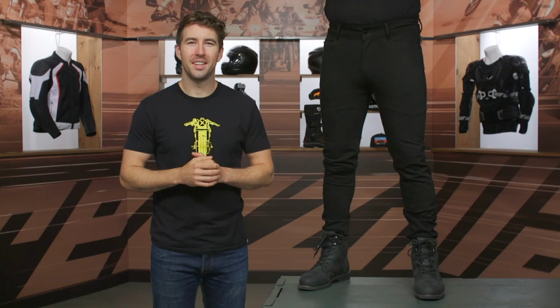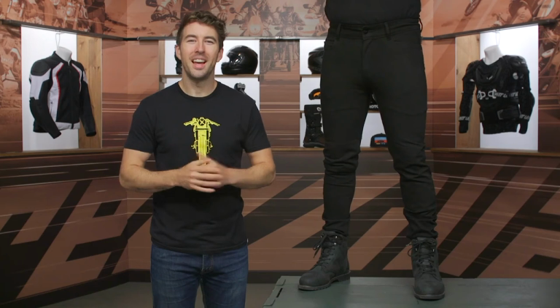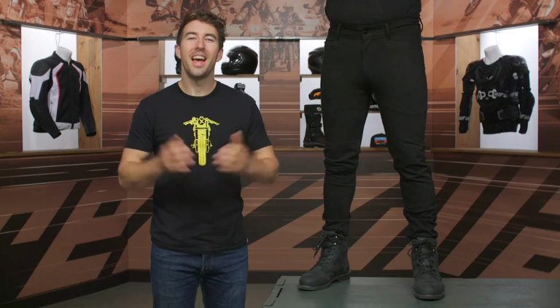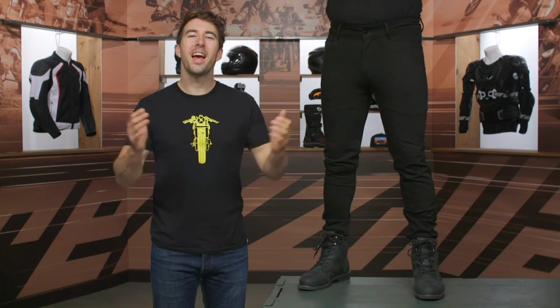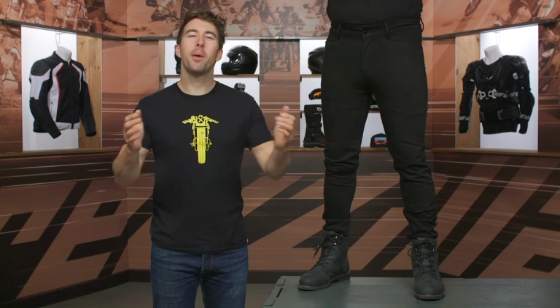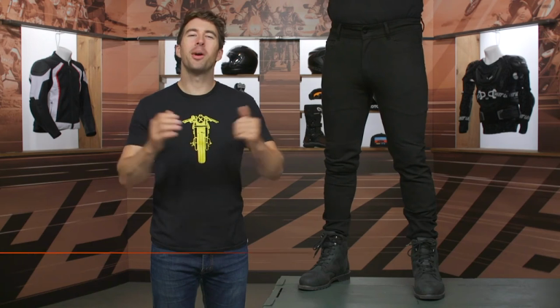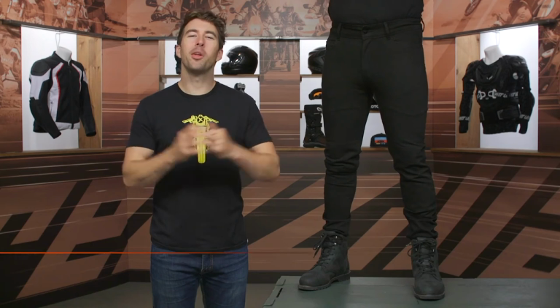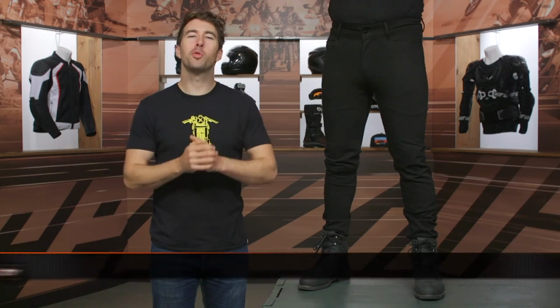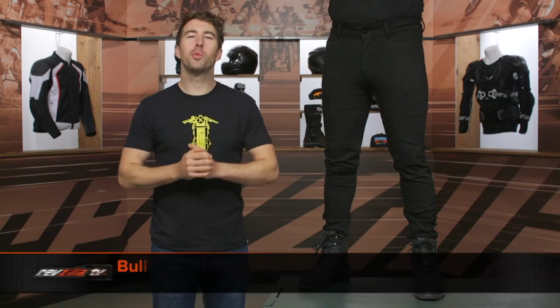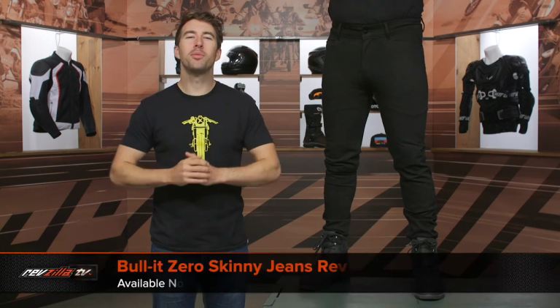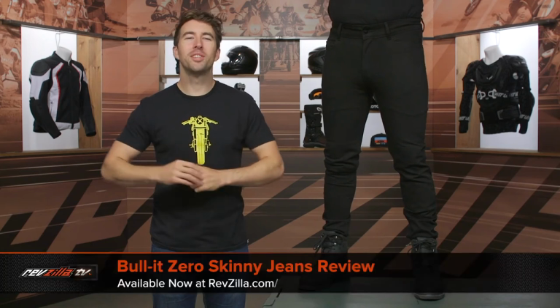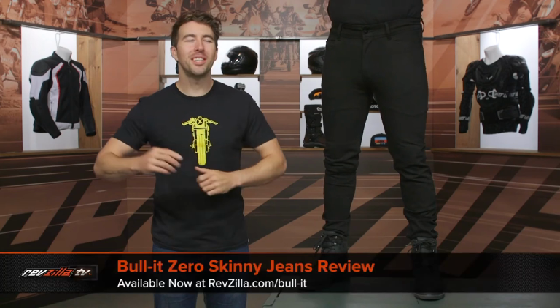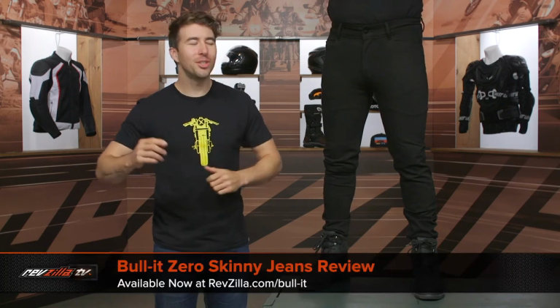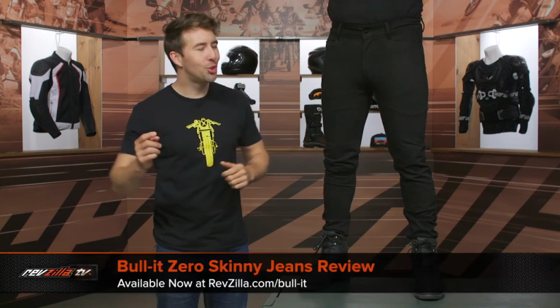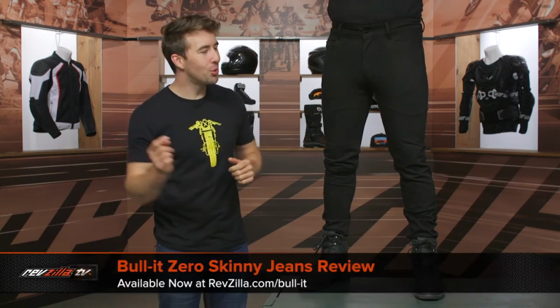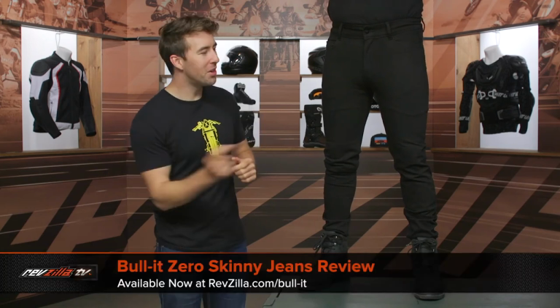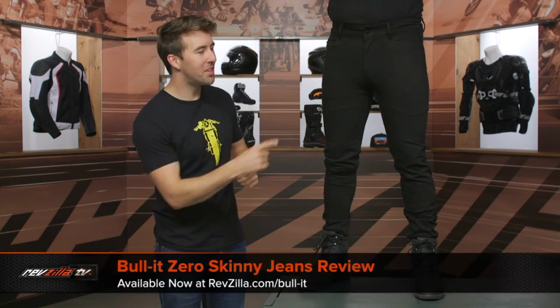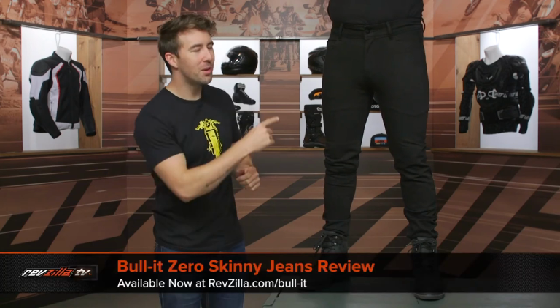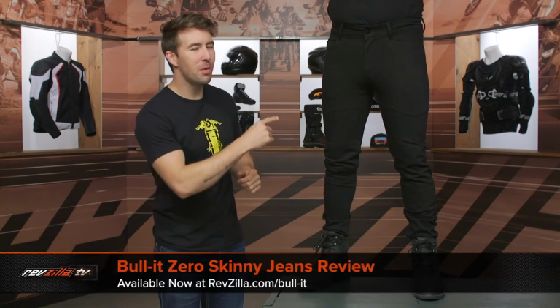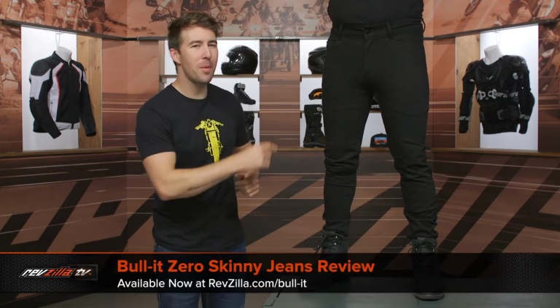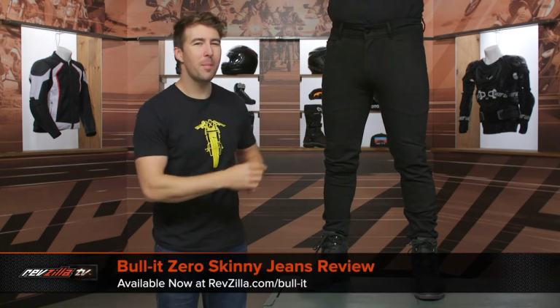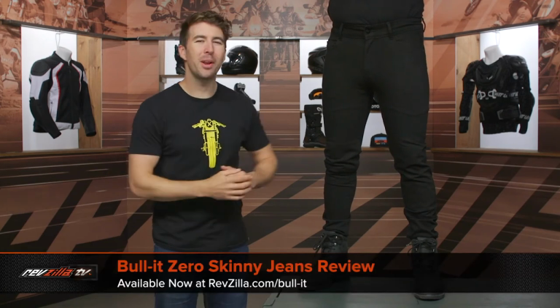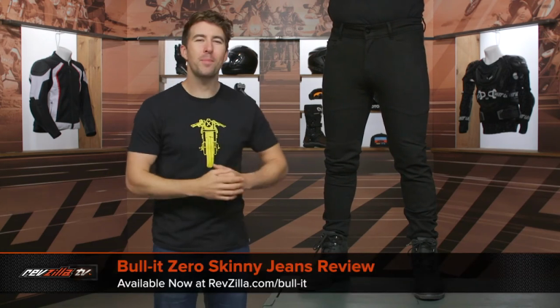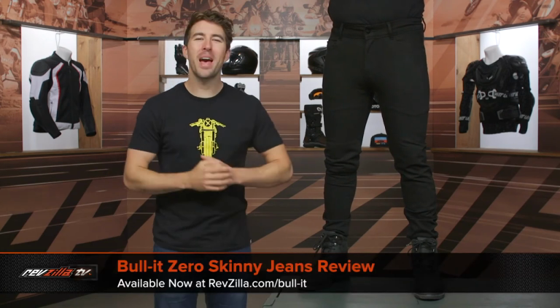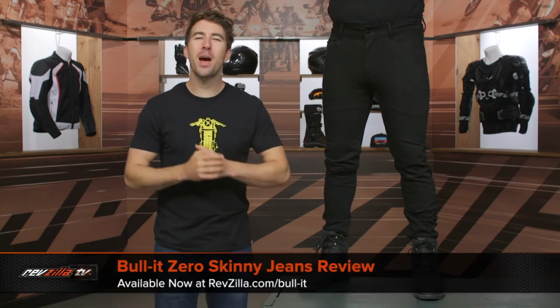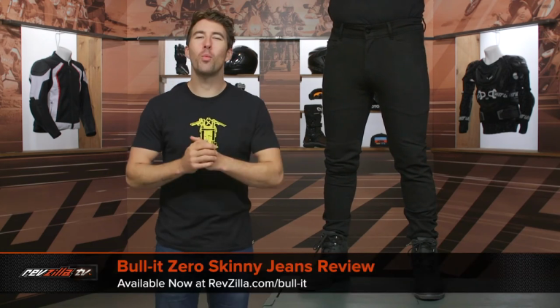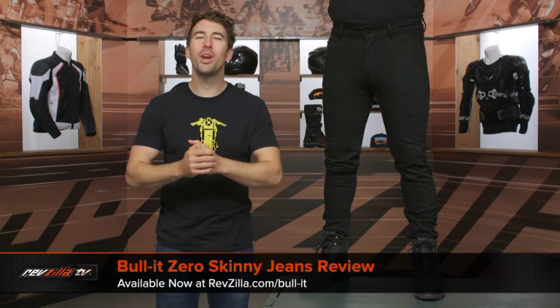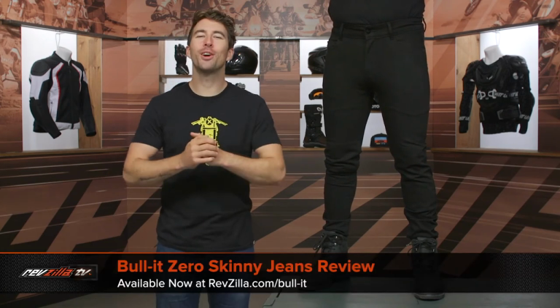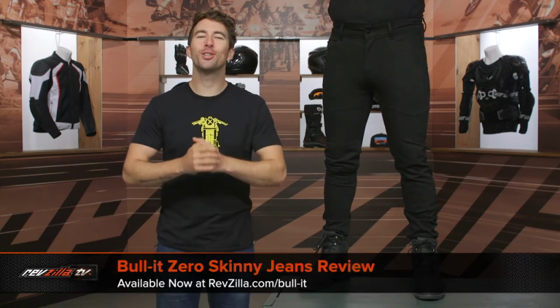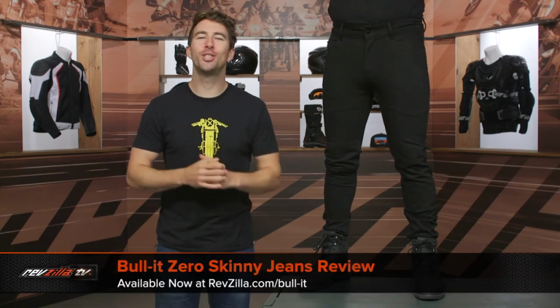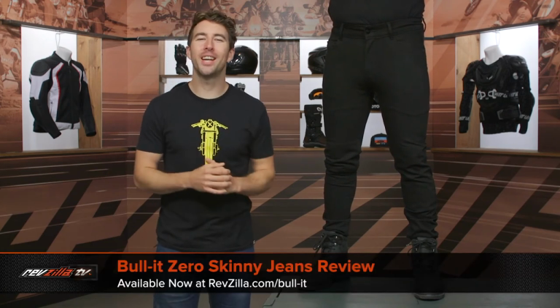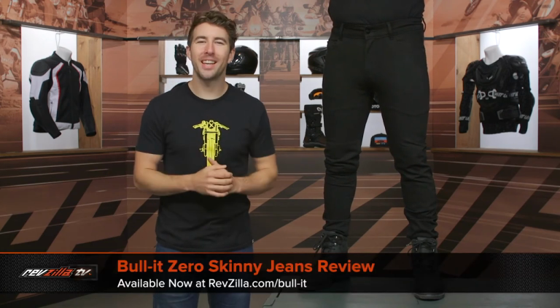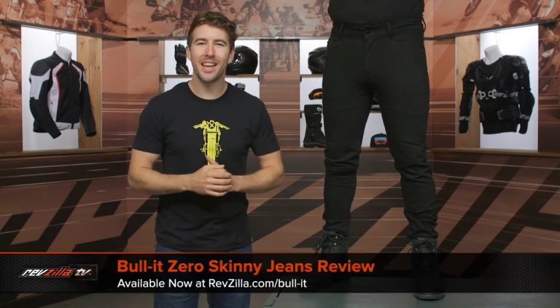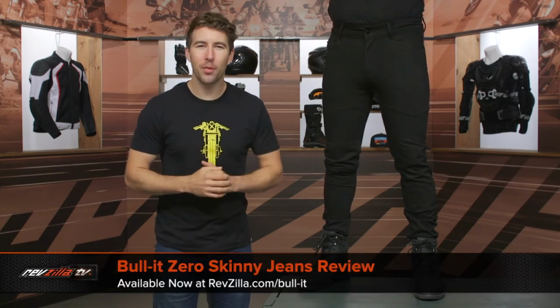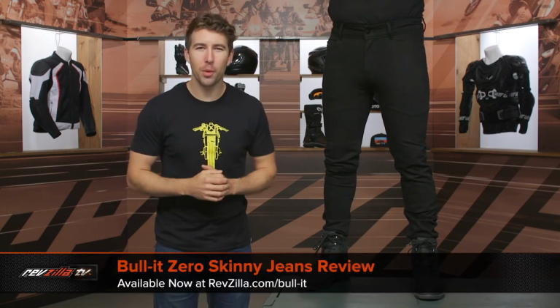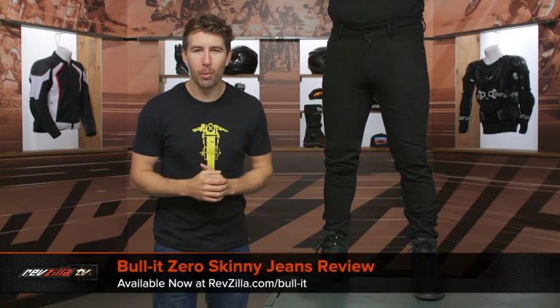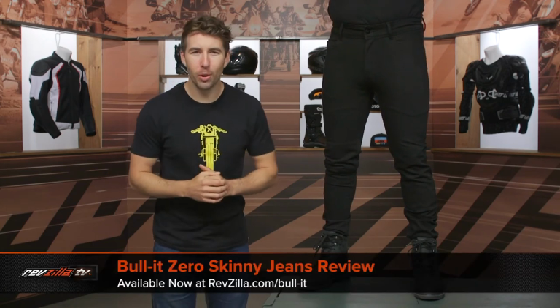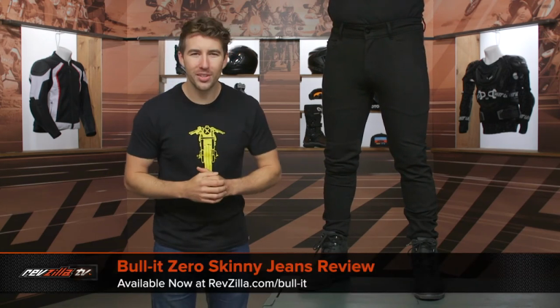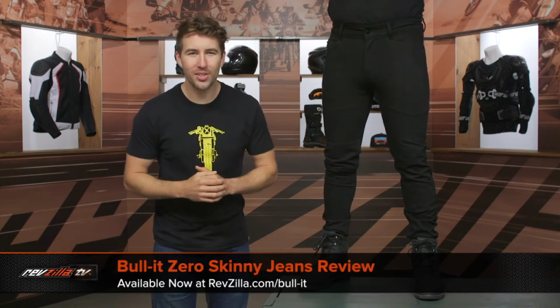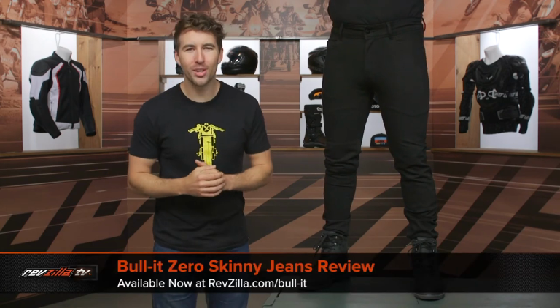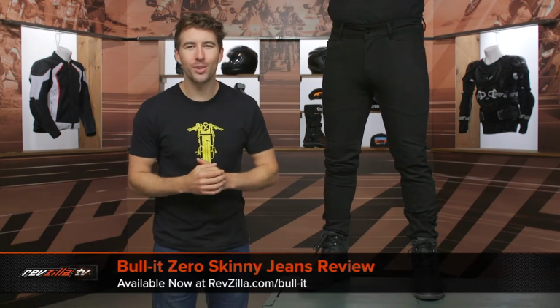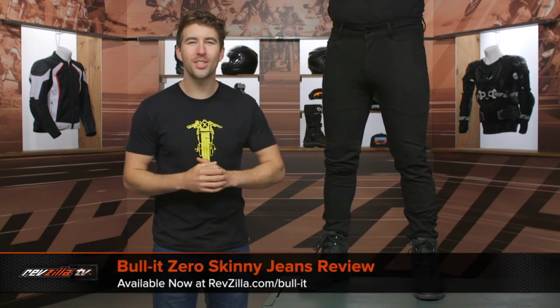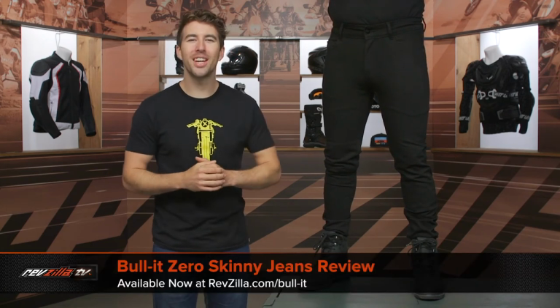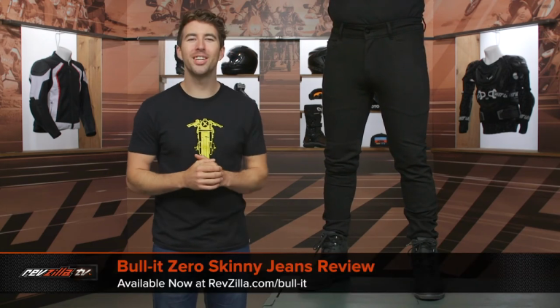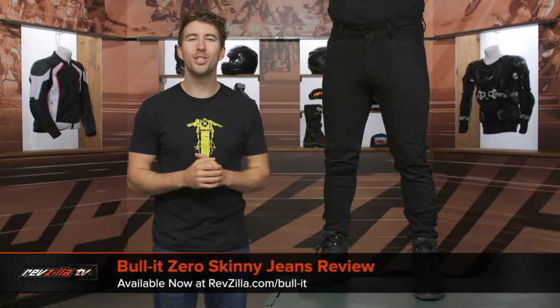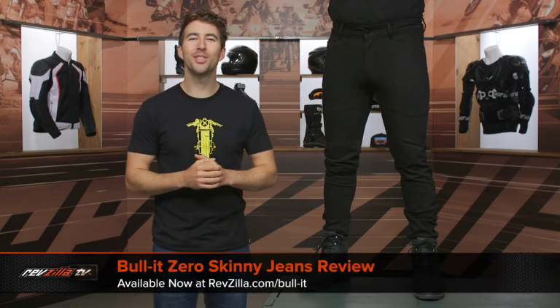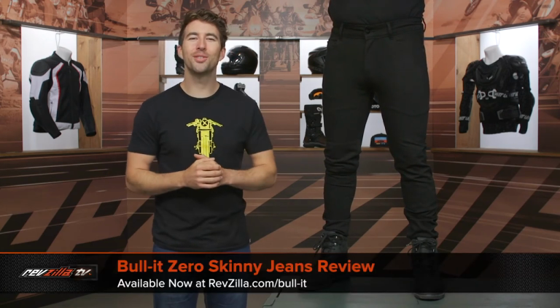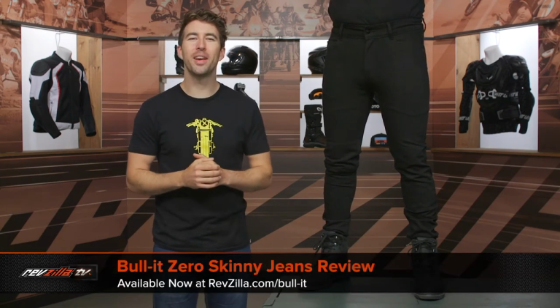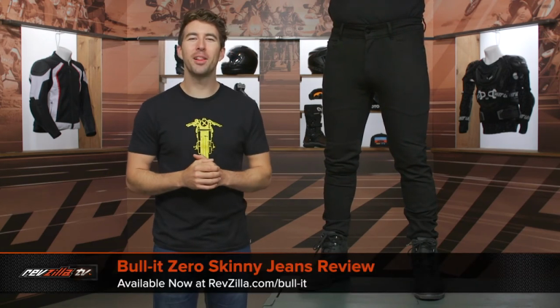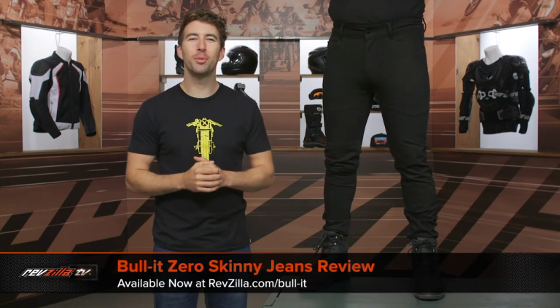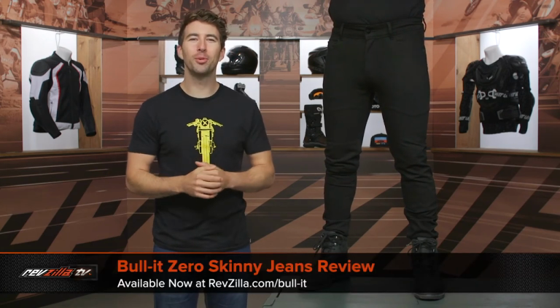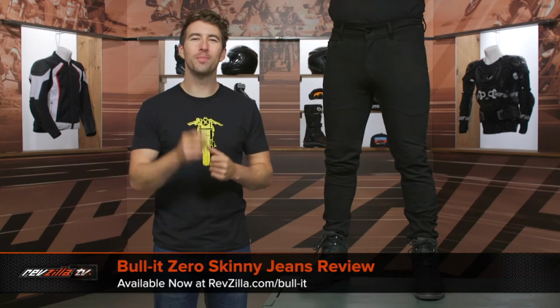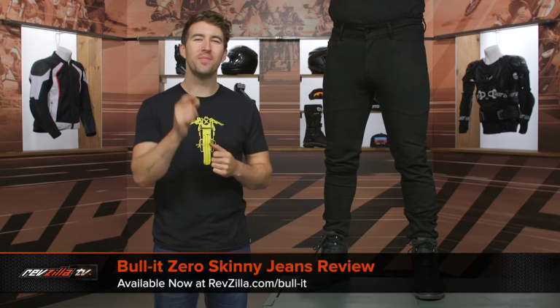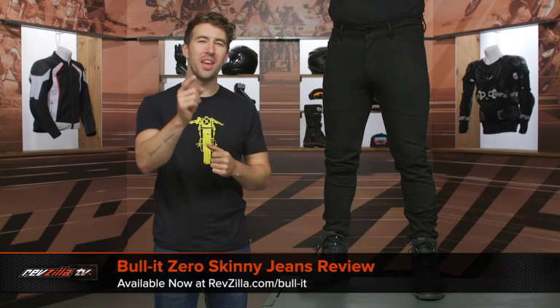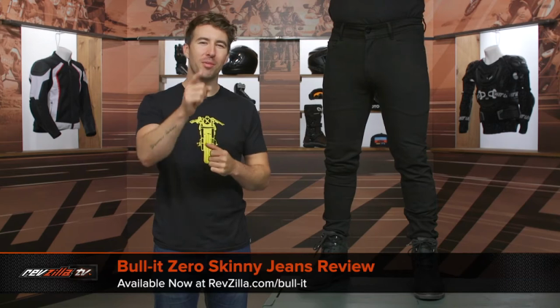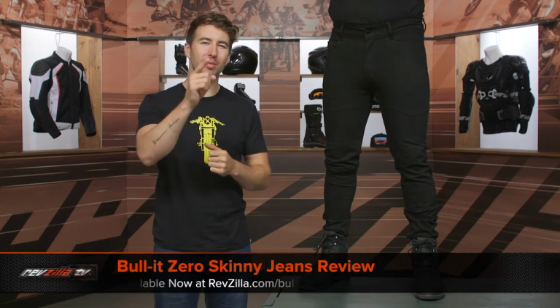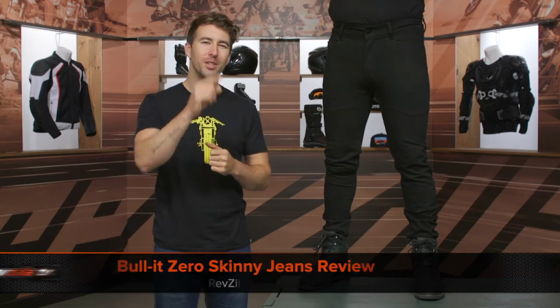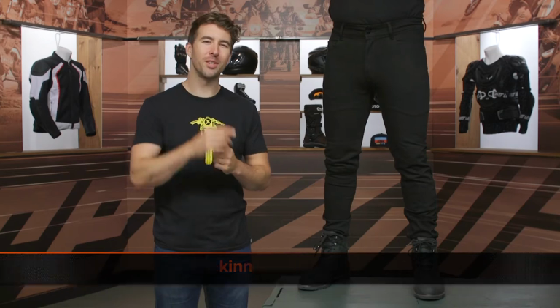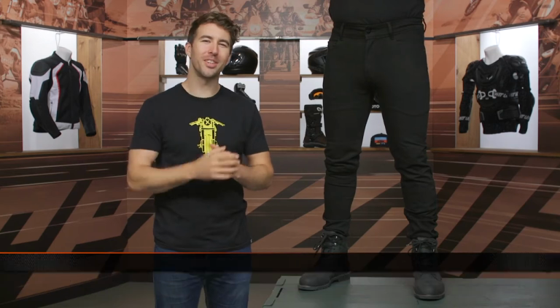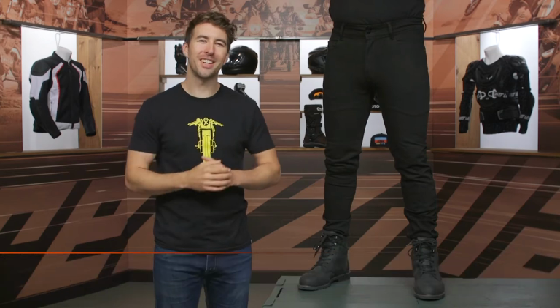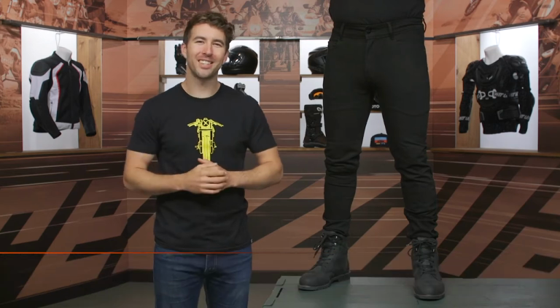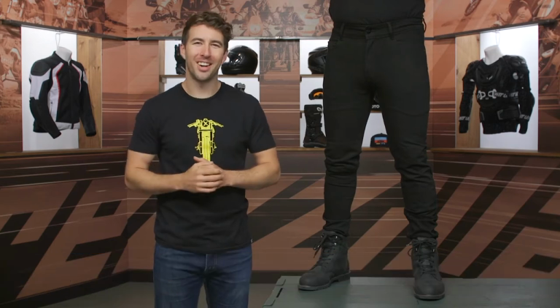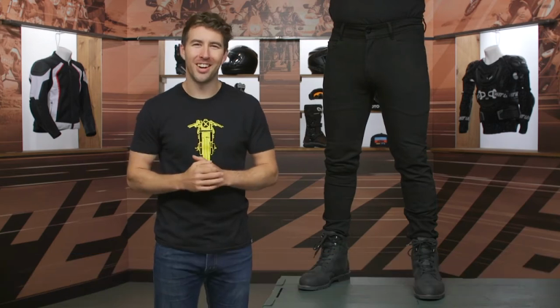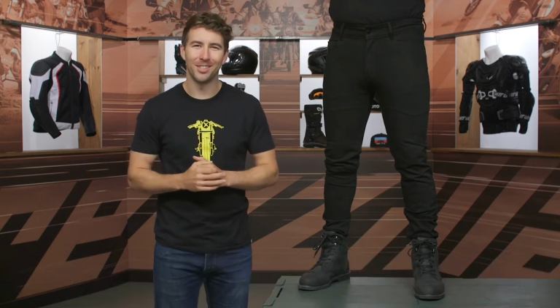Hey, I'm Brandon with RevZilla joined here by my buddy Pat. We are checking out the Bullet Zero Skinny Jeans available at RevZilla.com.